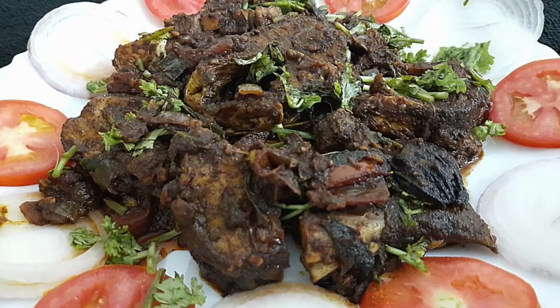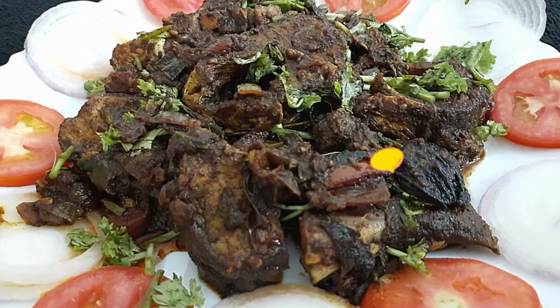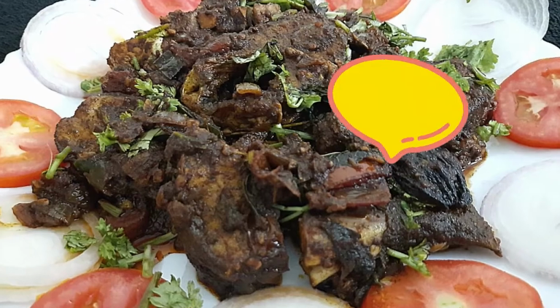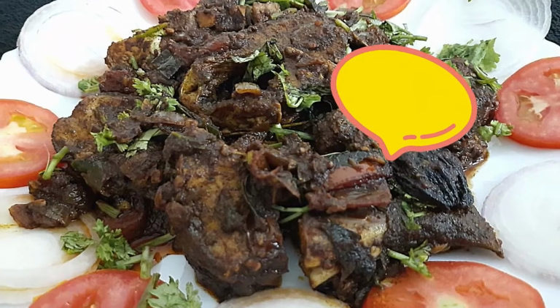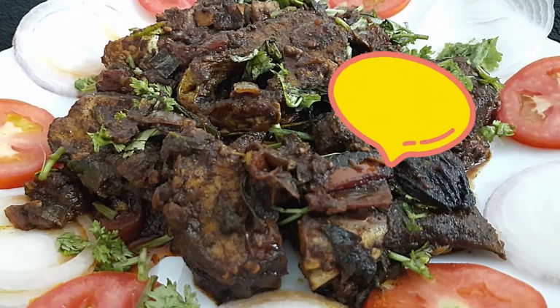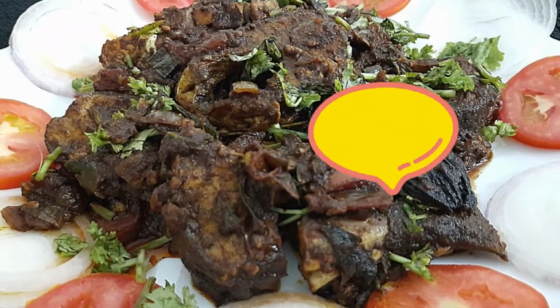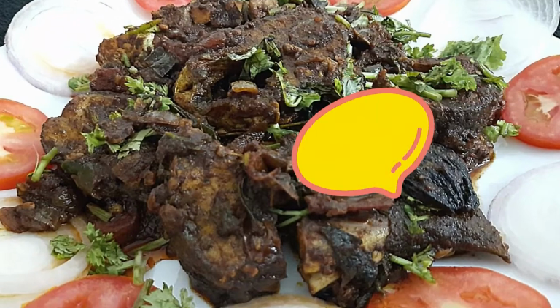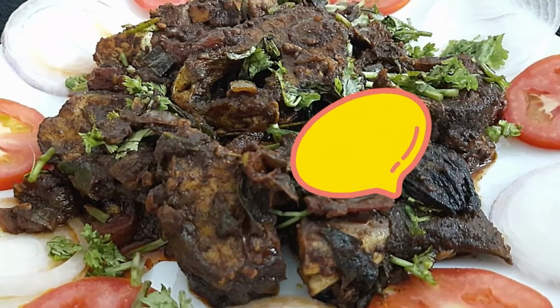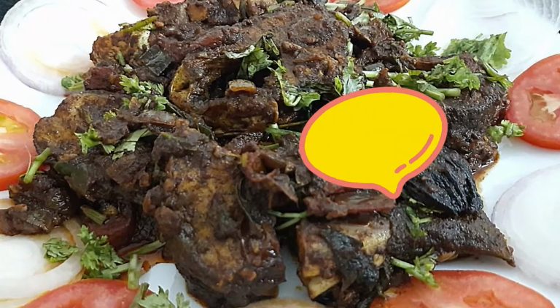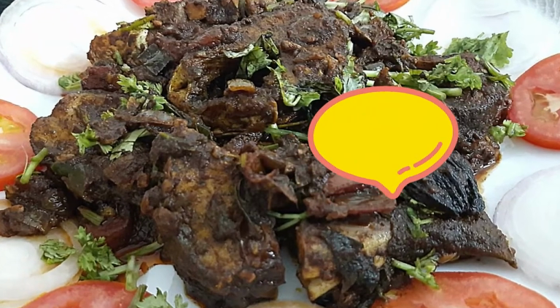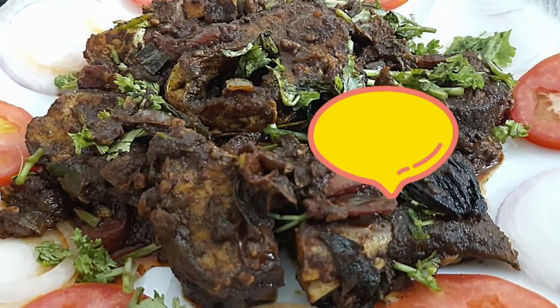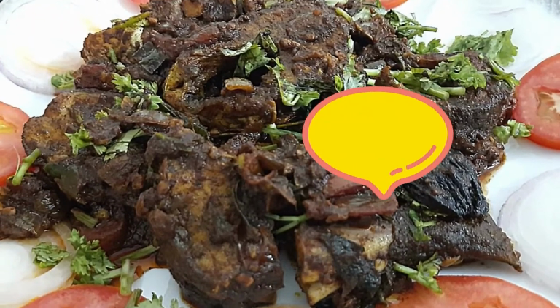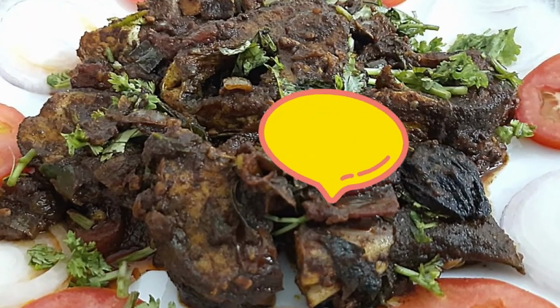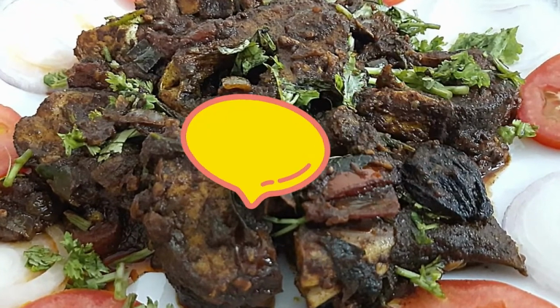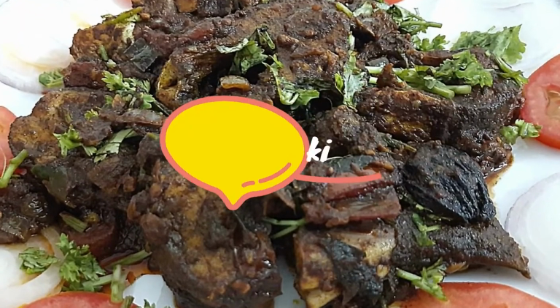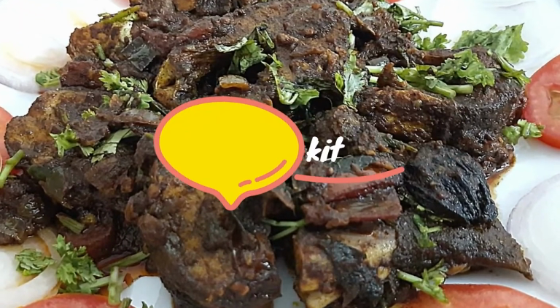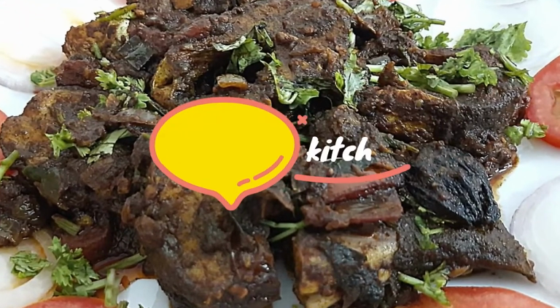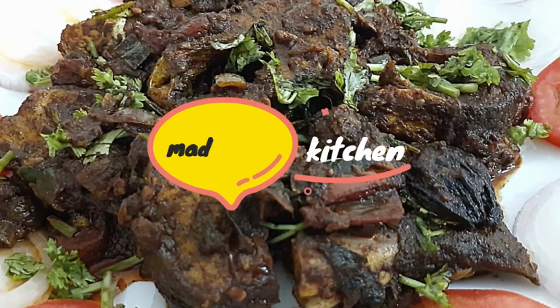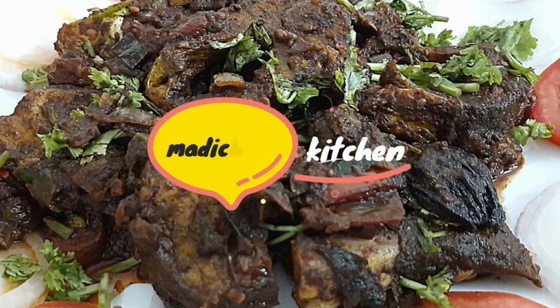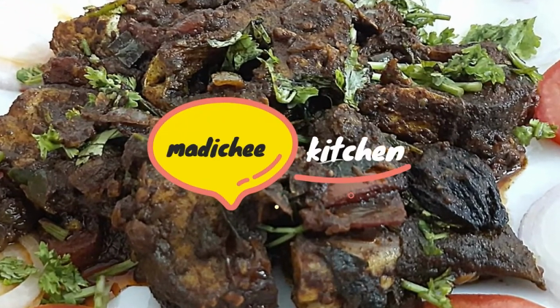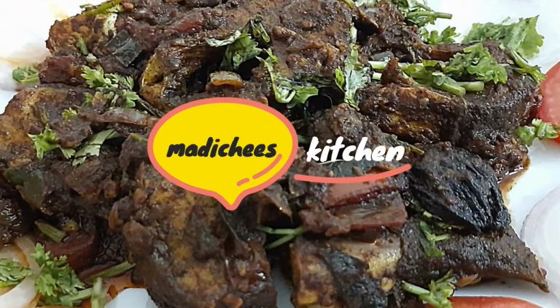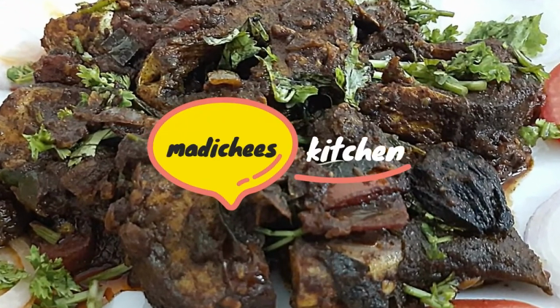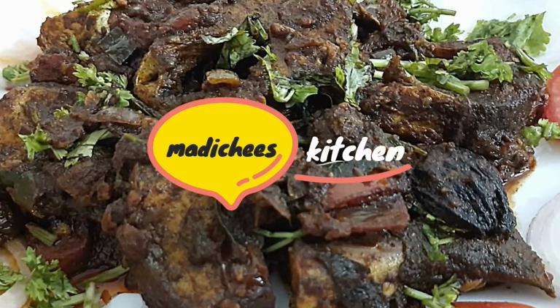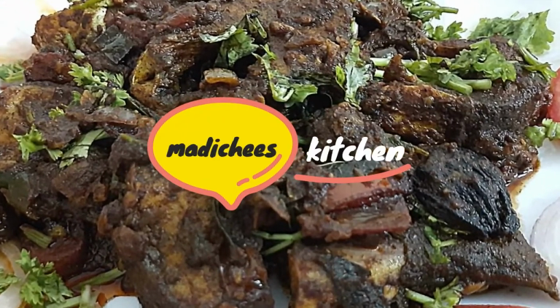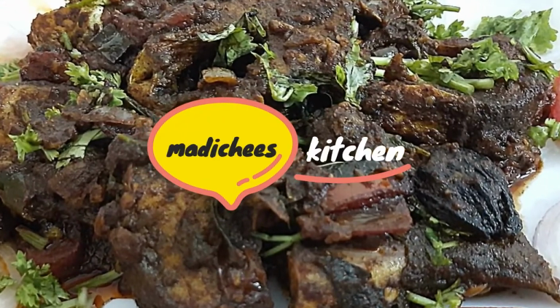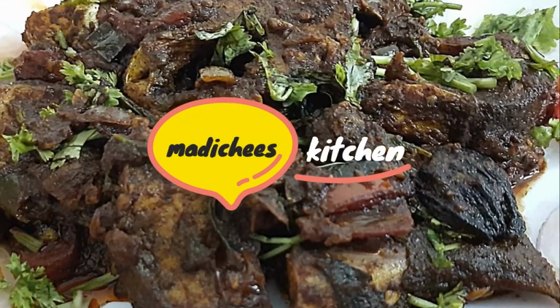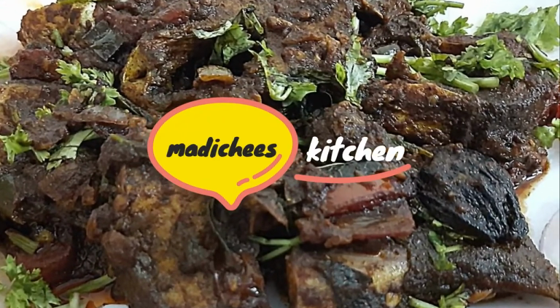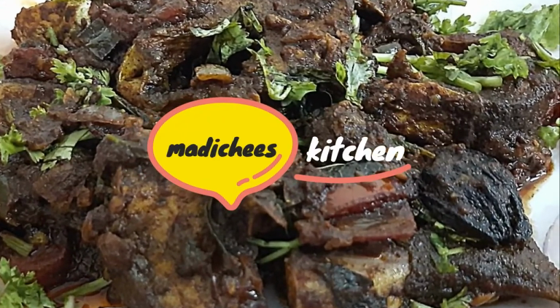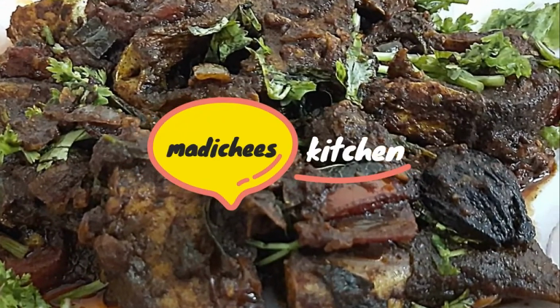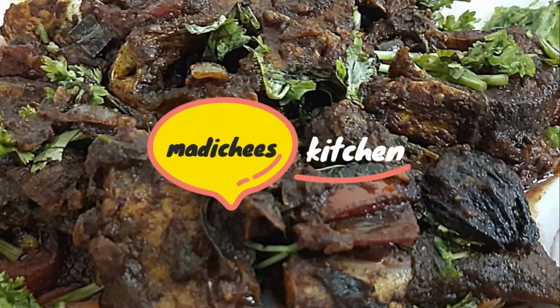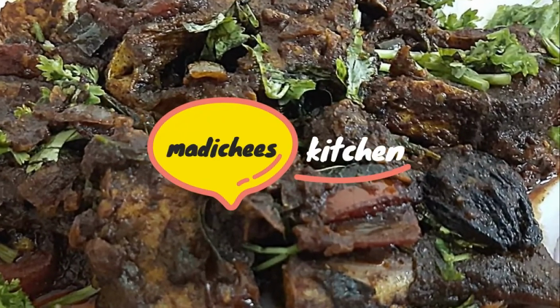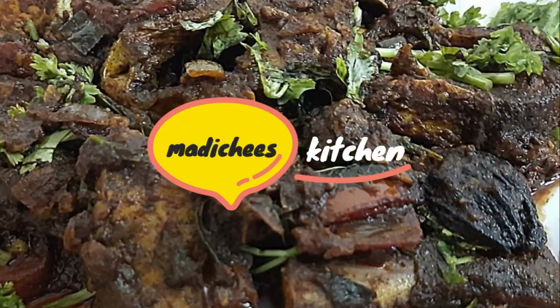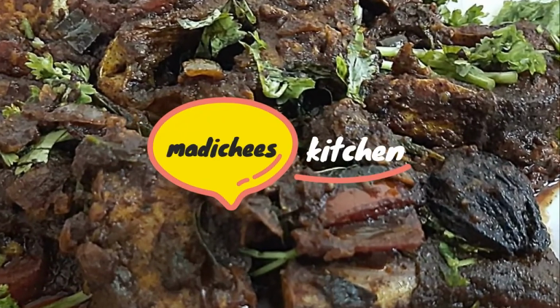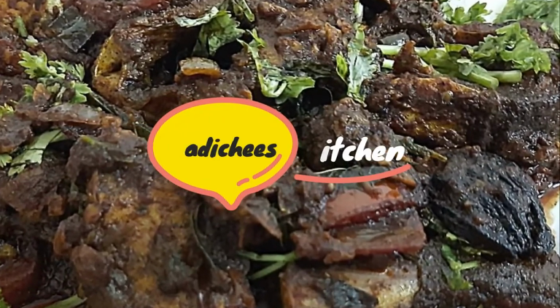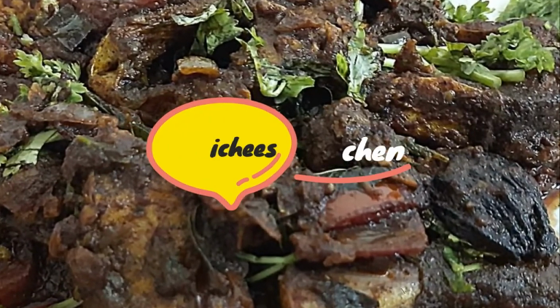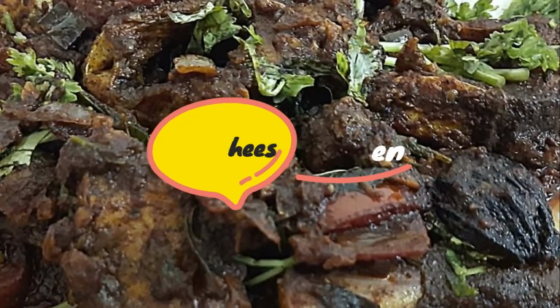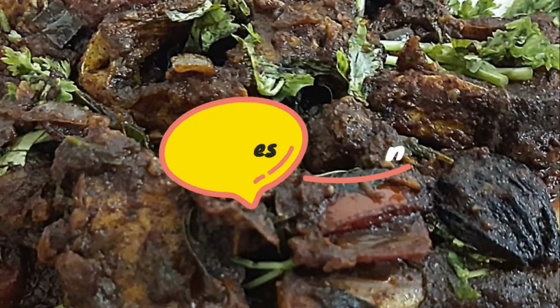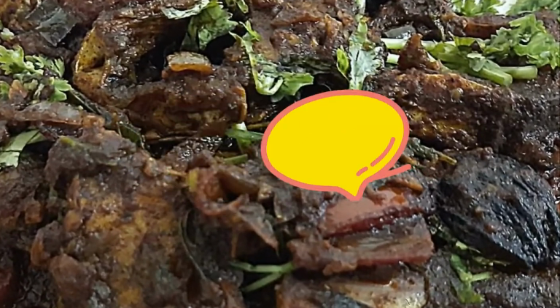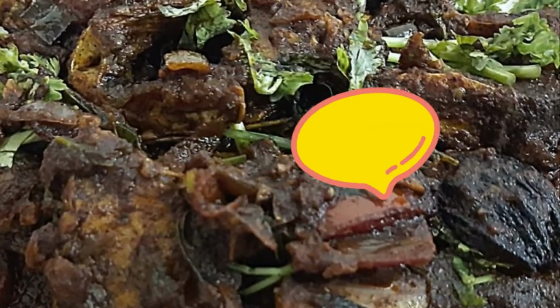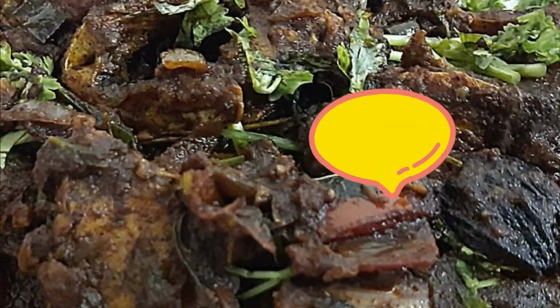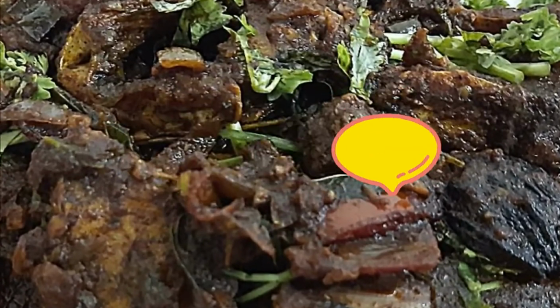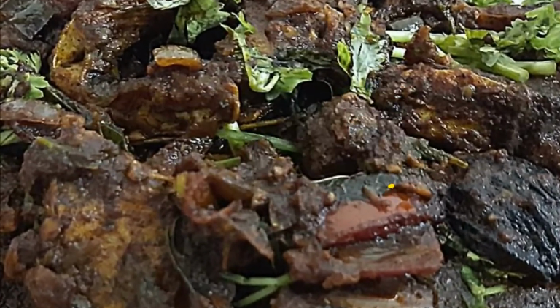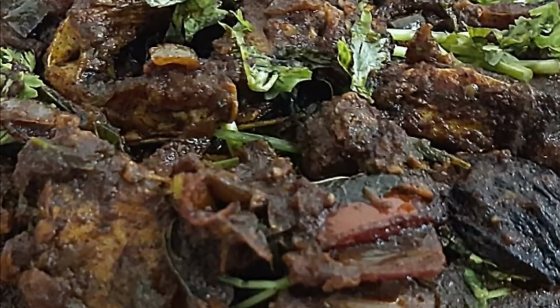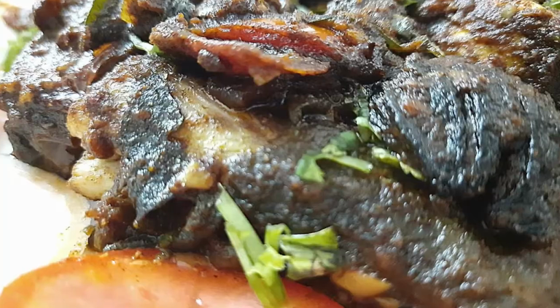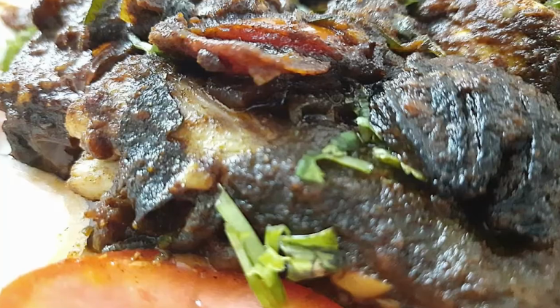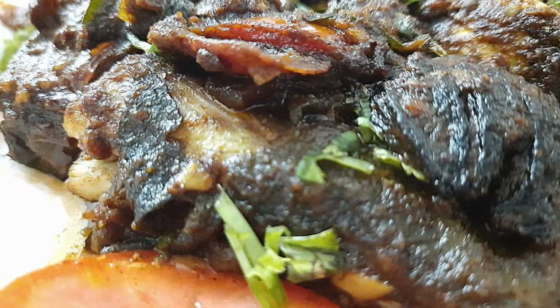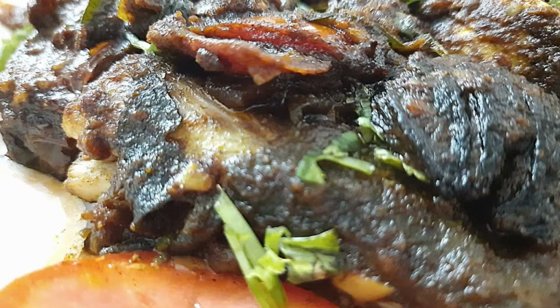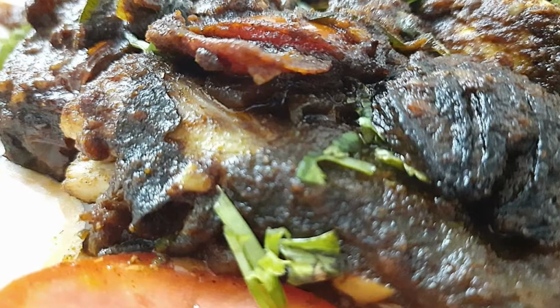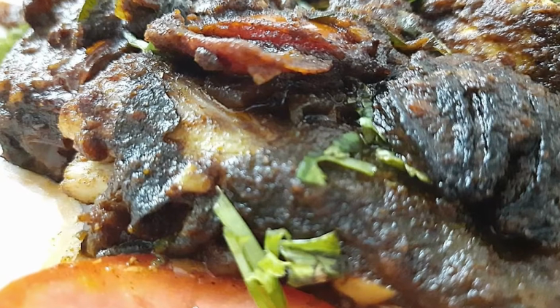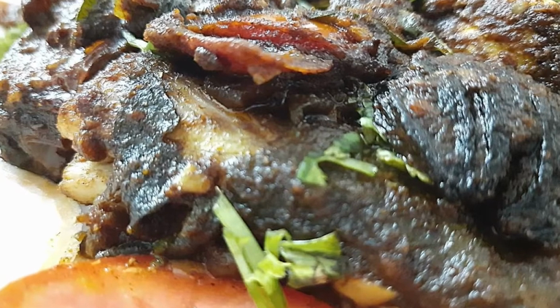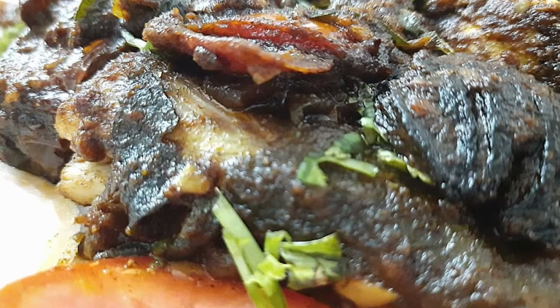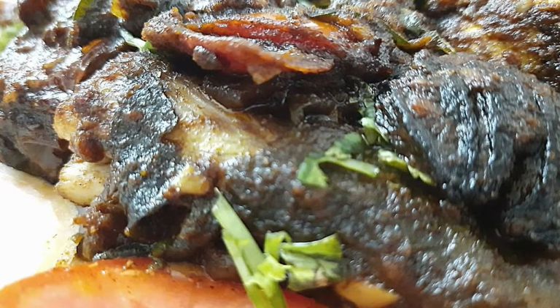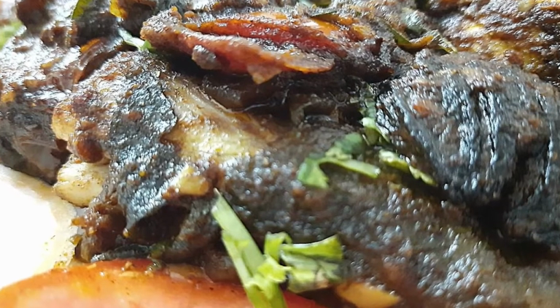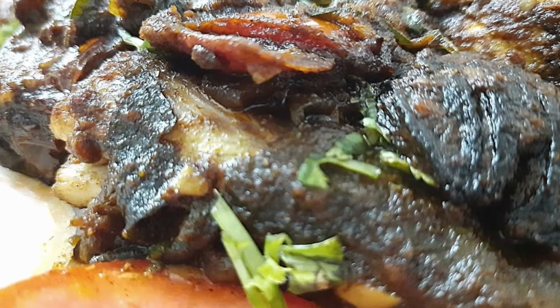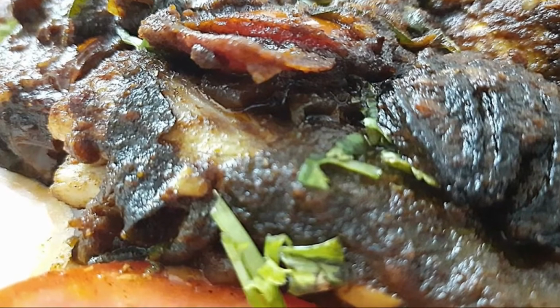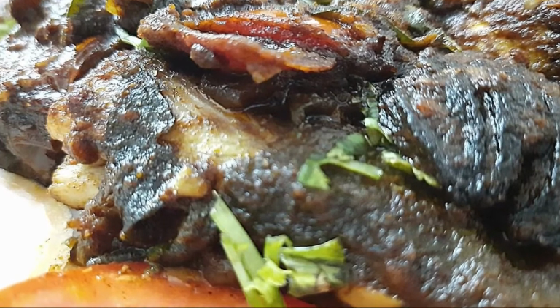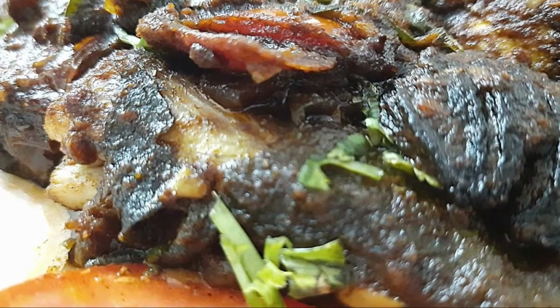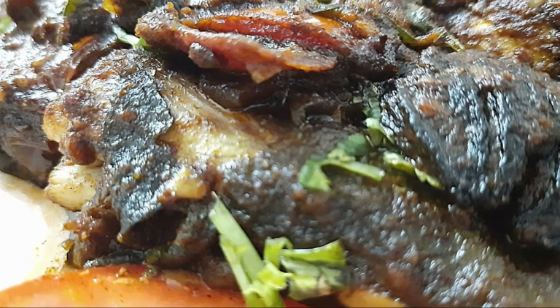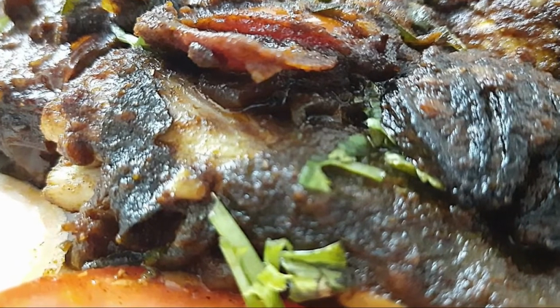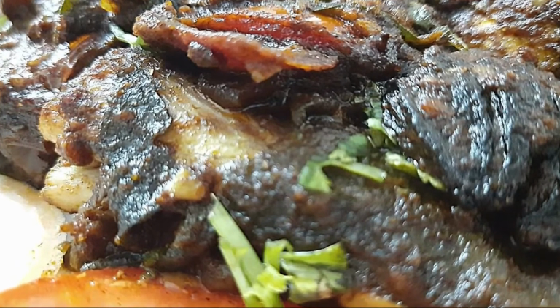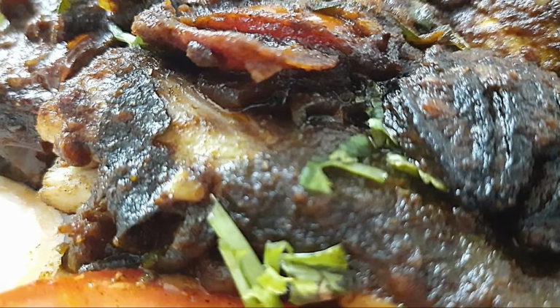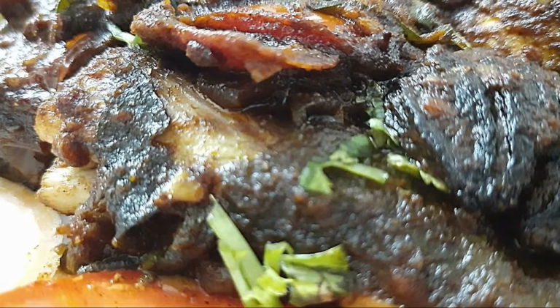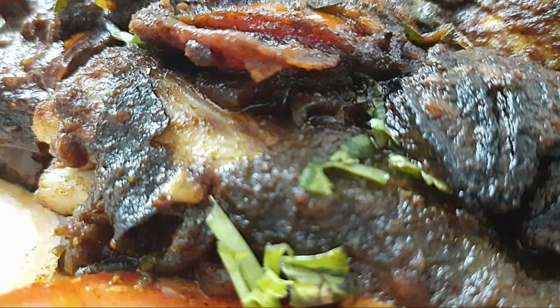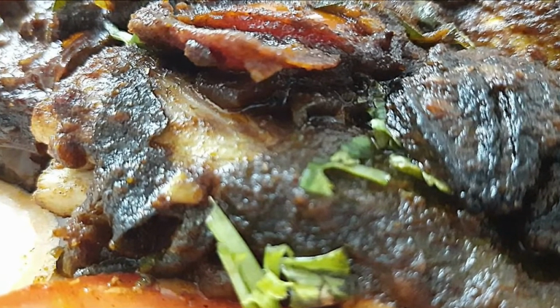Hello Friends! Welcome back to Madi Cheese Kitchen. In this episode, we are preparing a lot of fish masala.